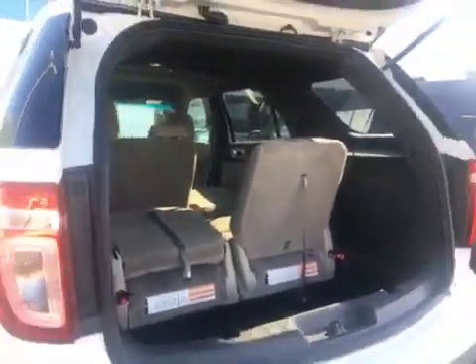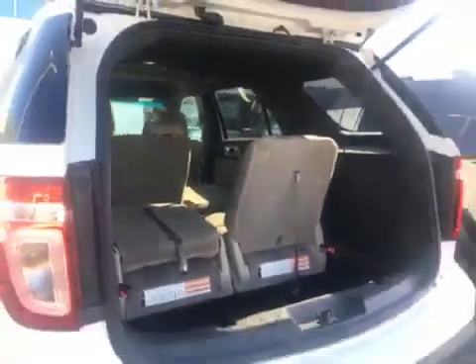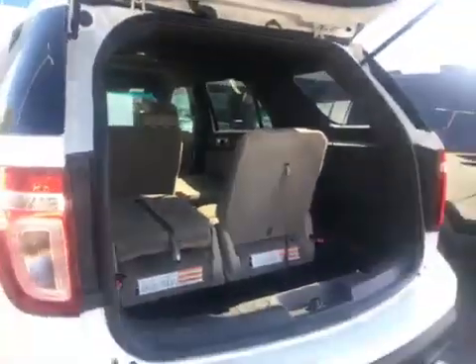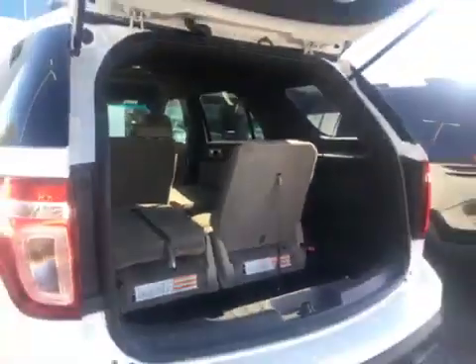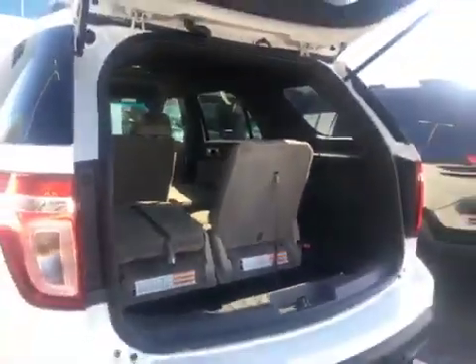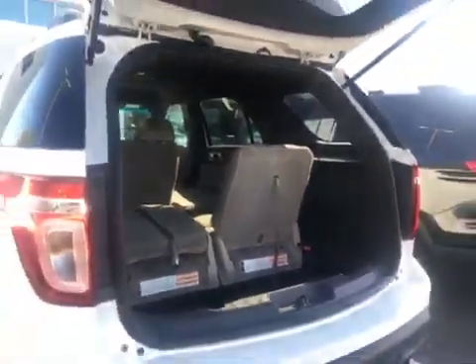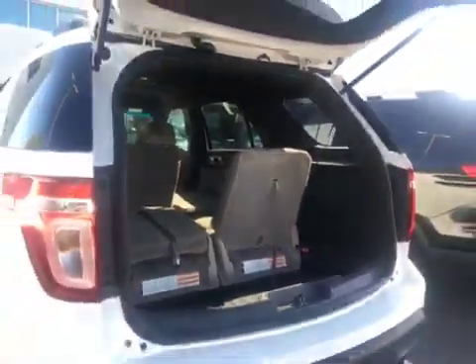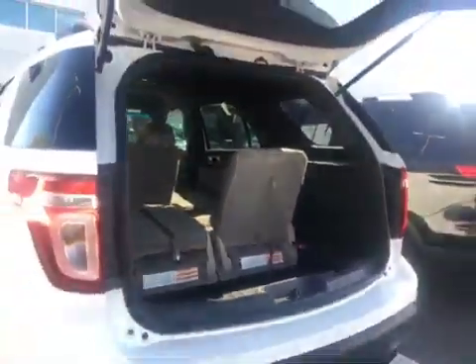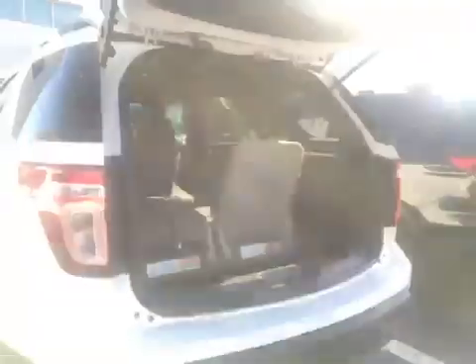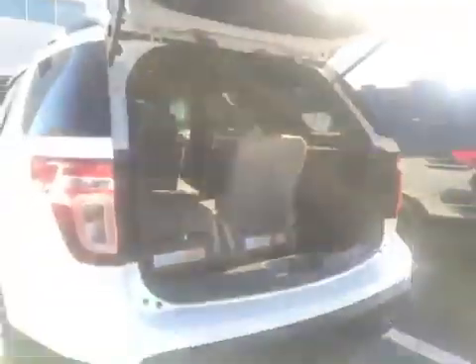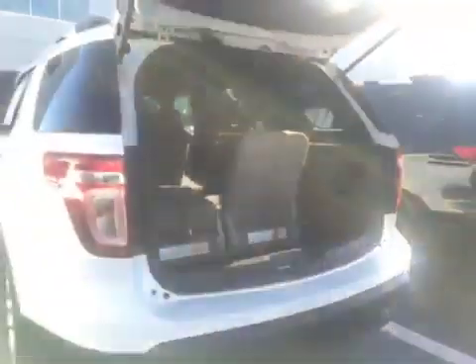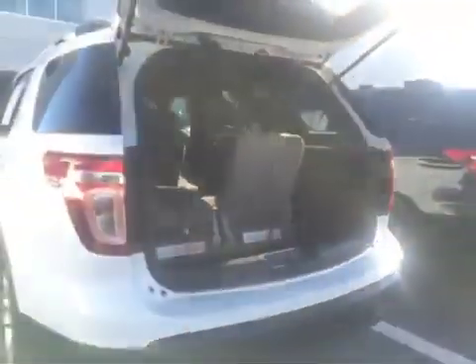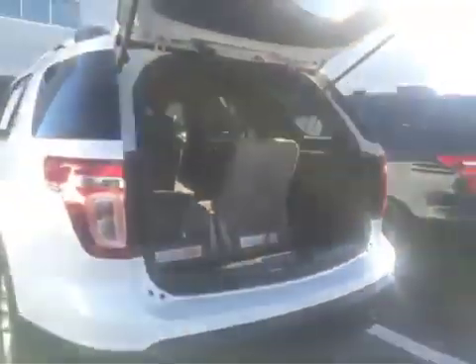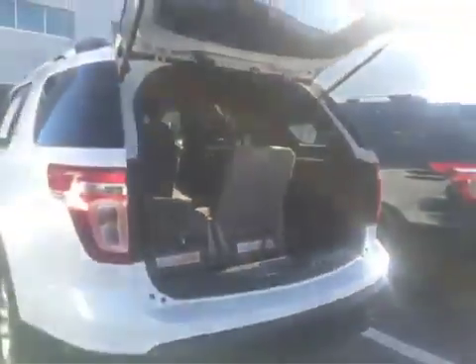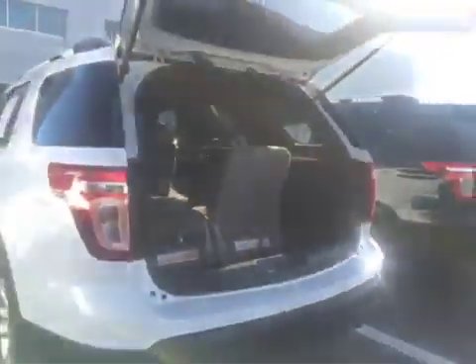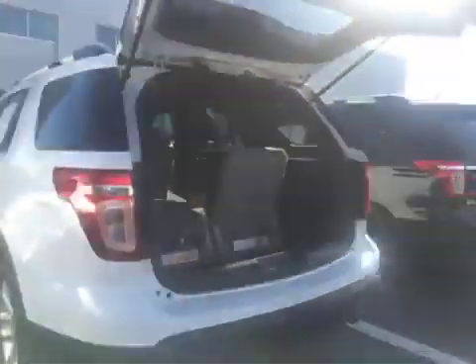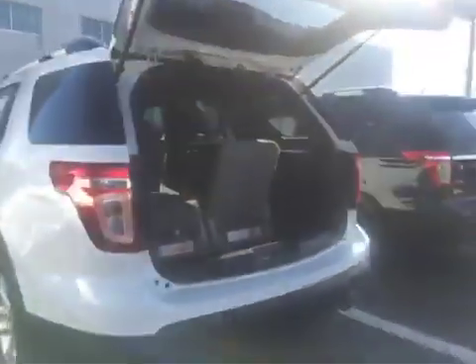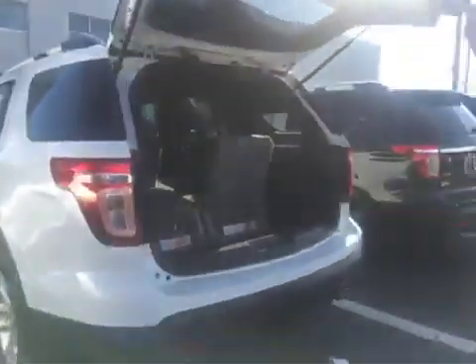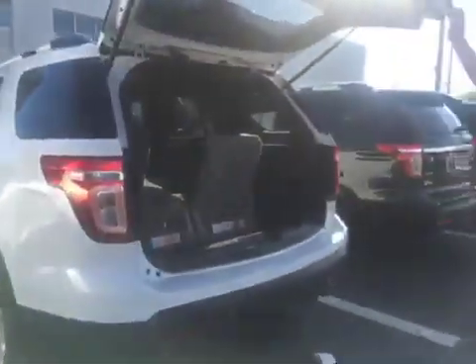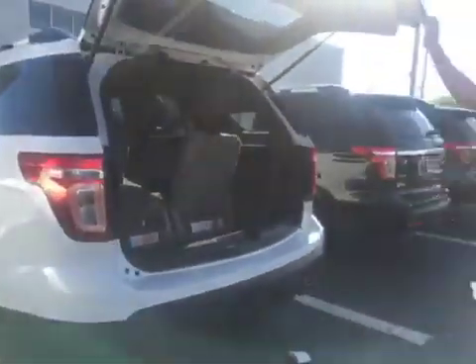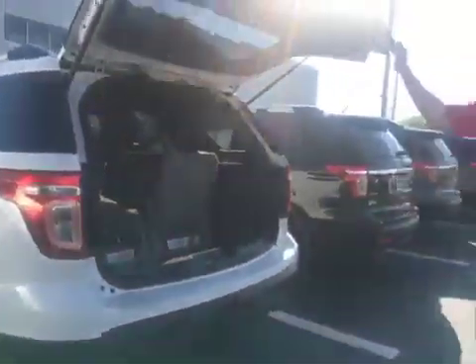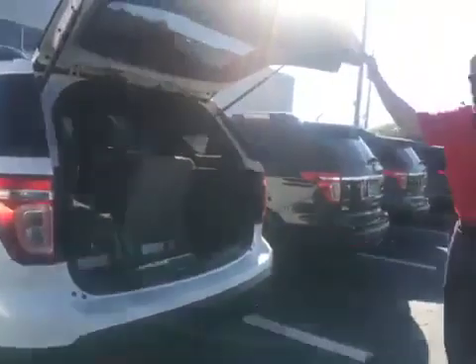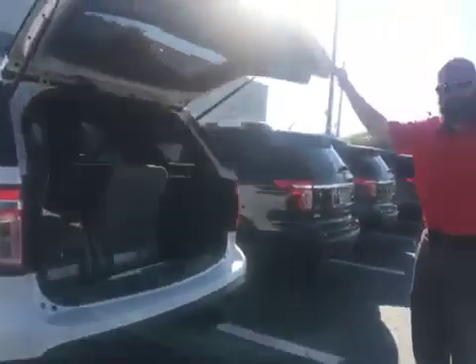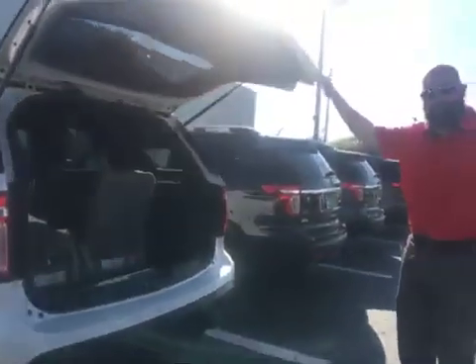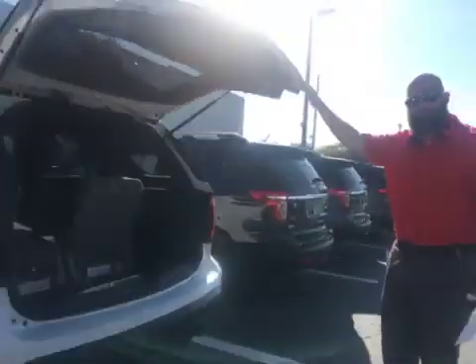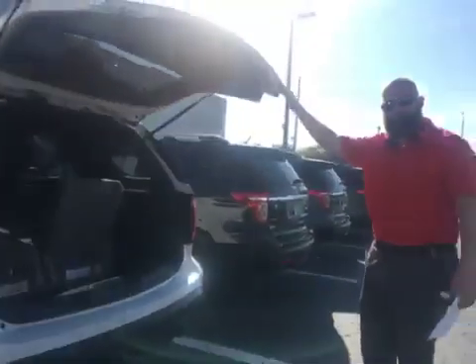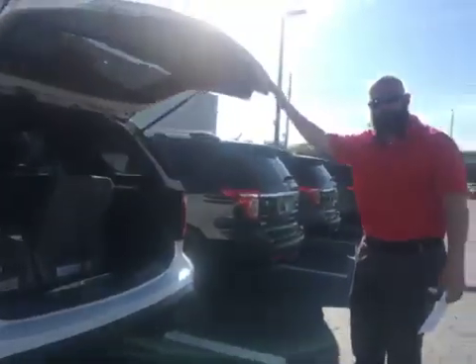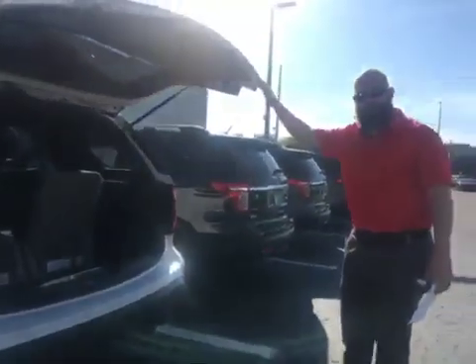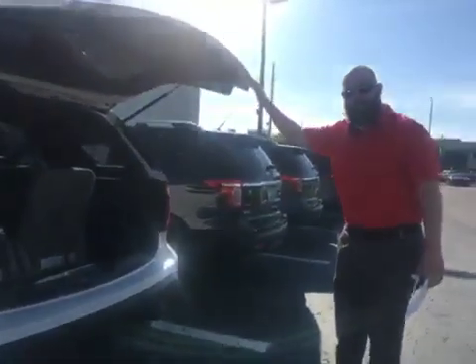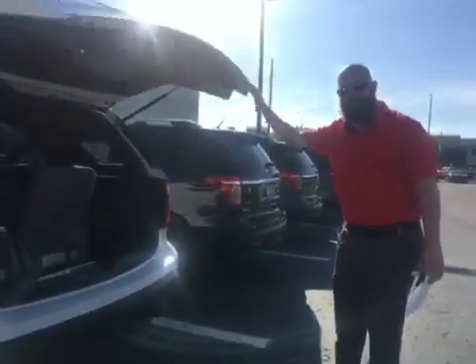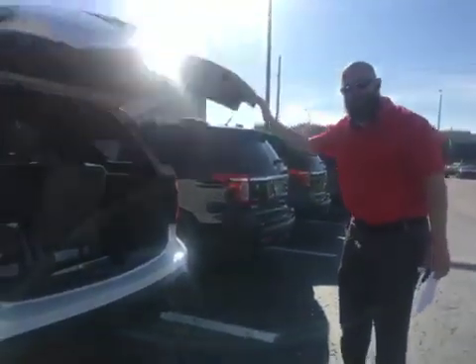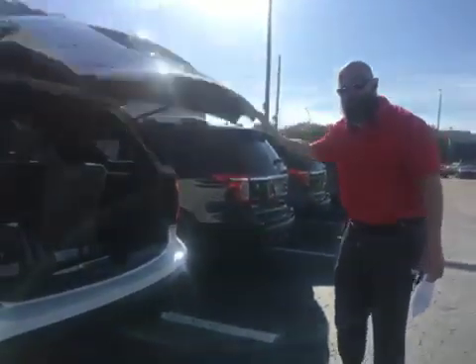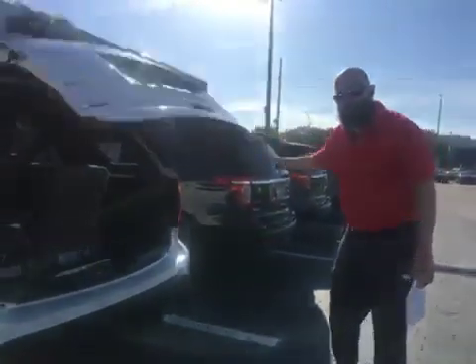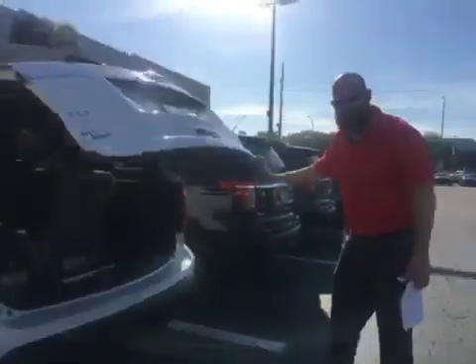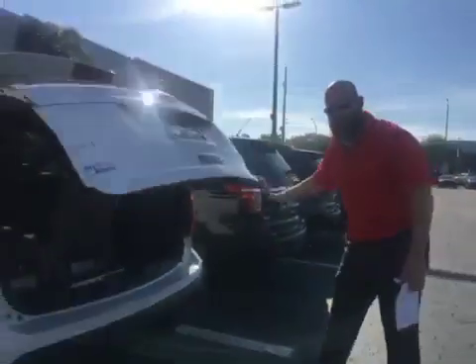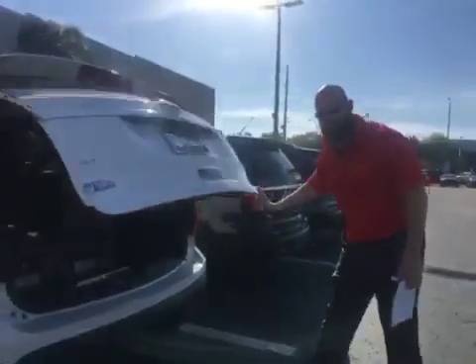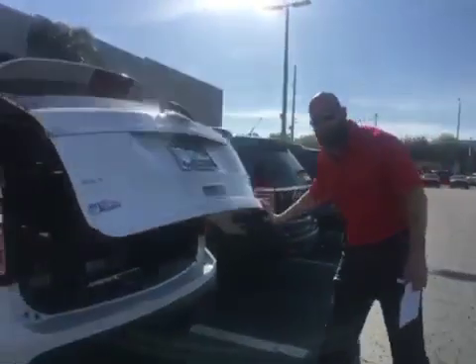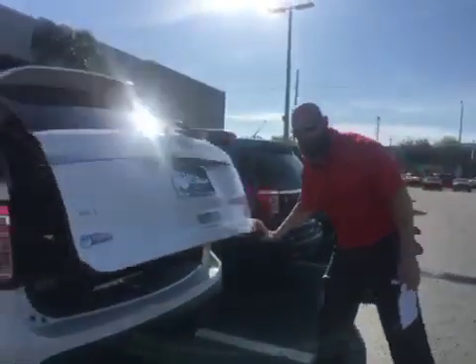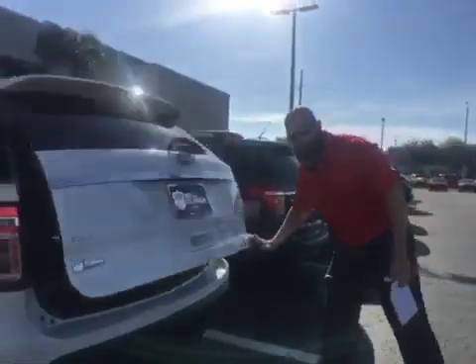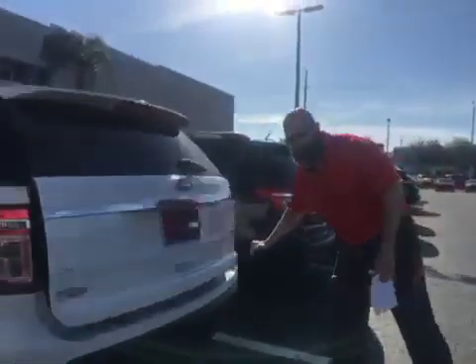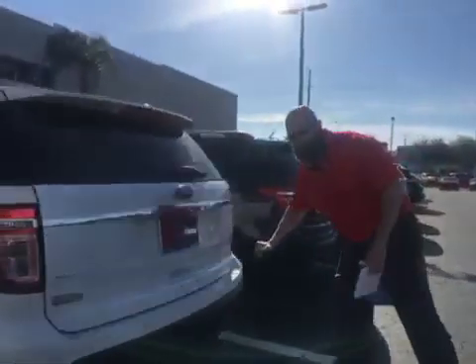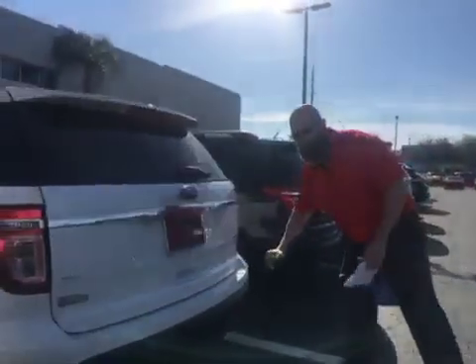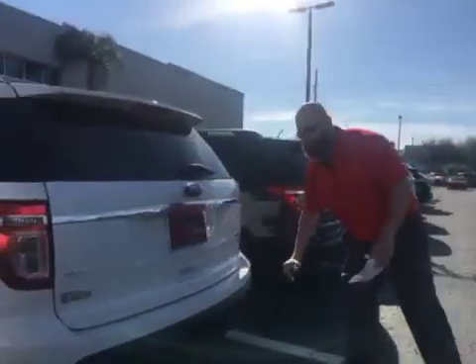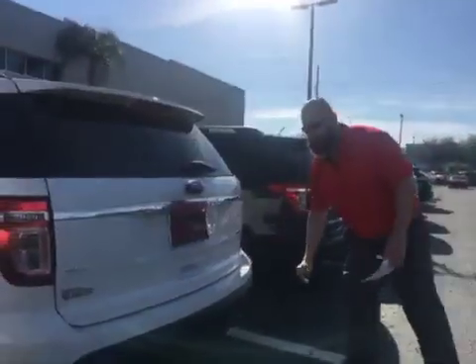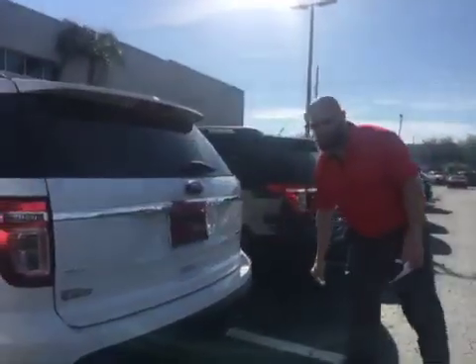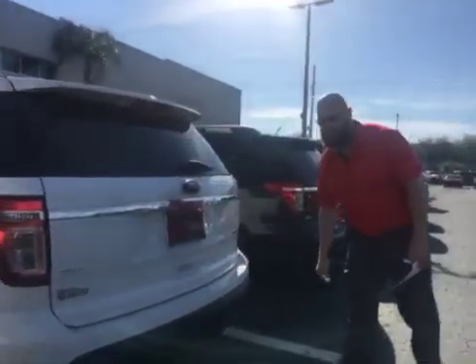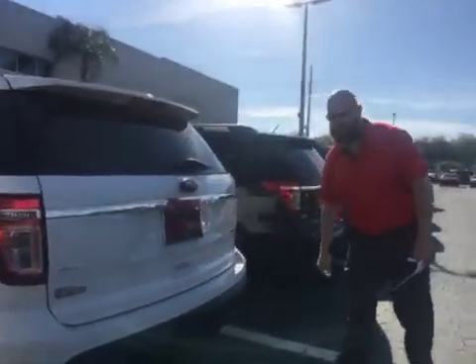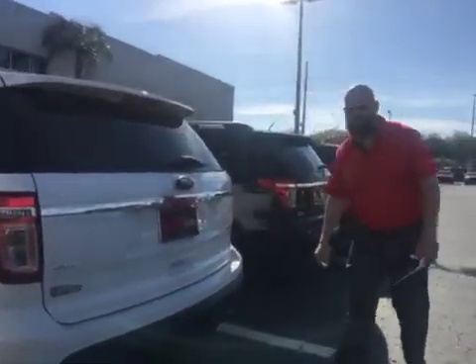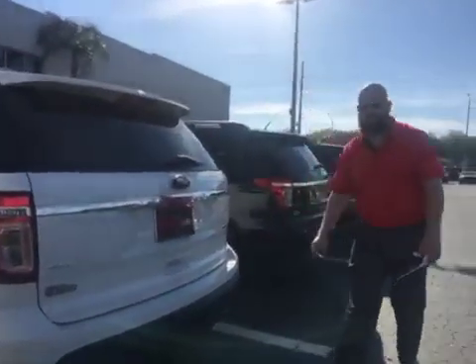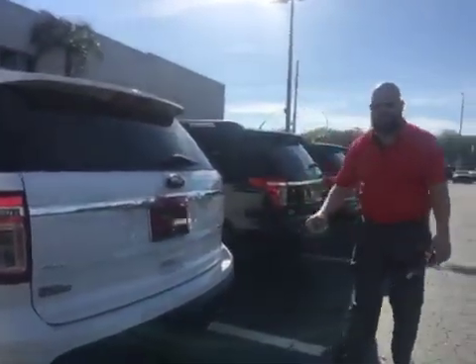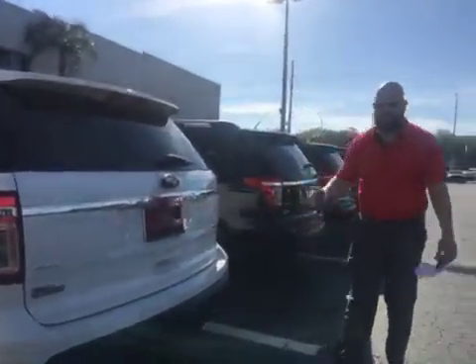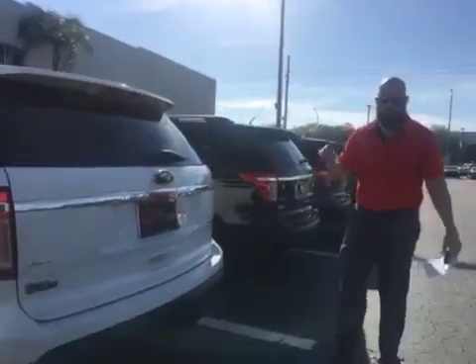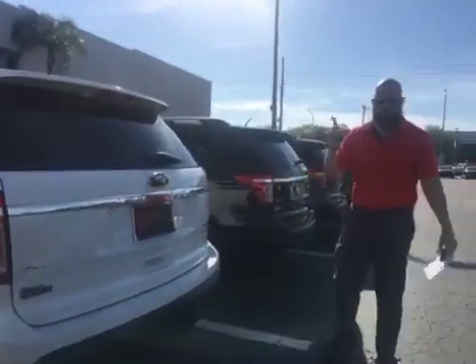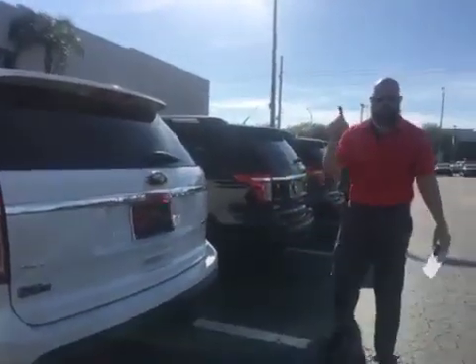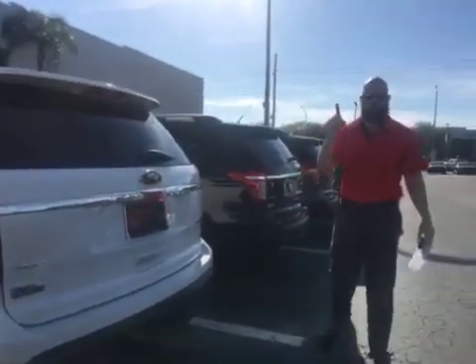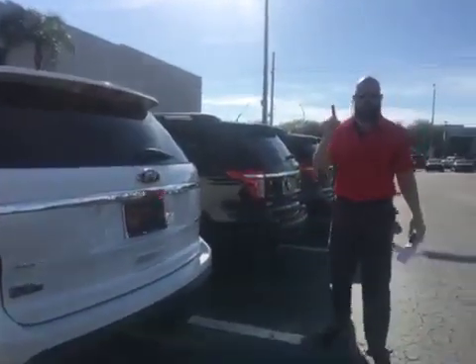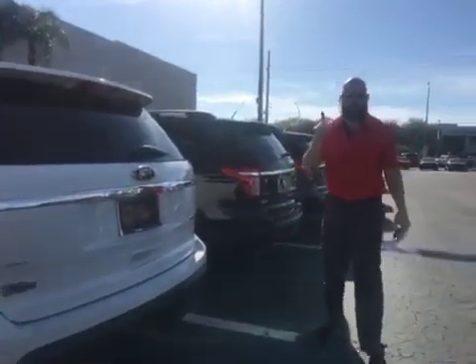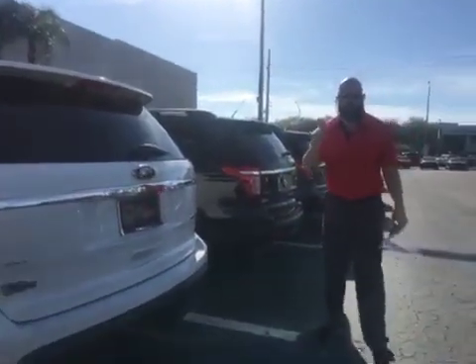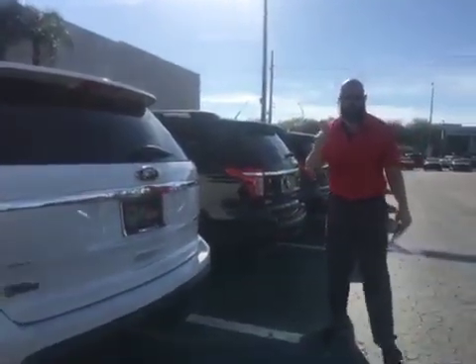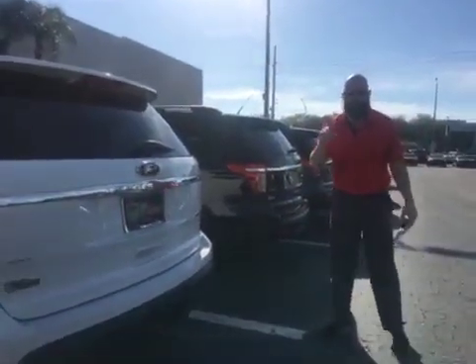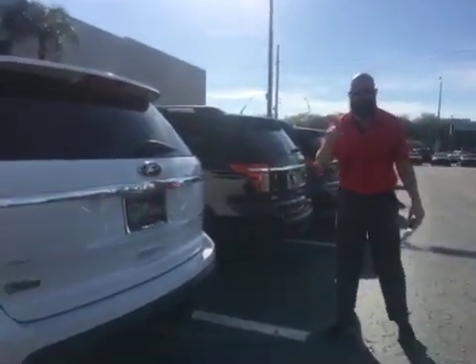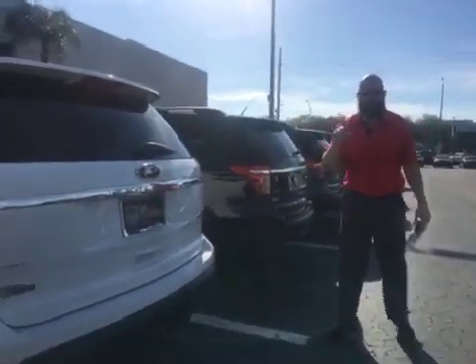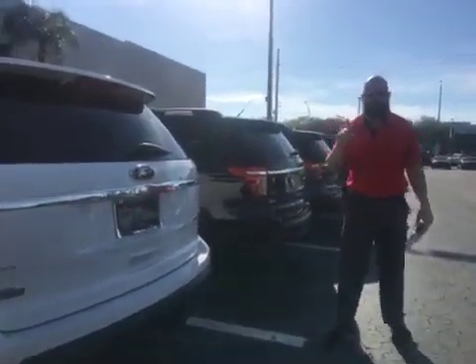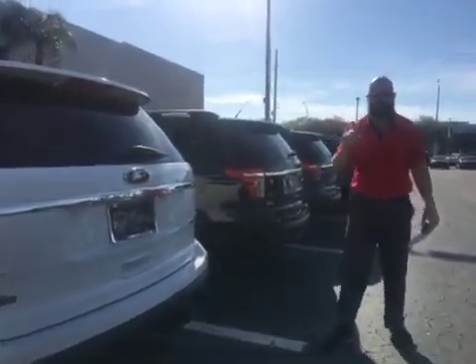This car comes with a lifetime warranty, 10 years roadside assistance, and one-year free maintenance.